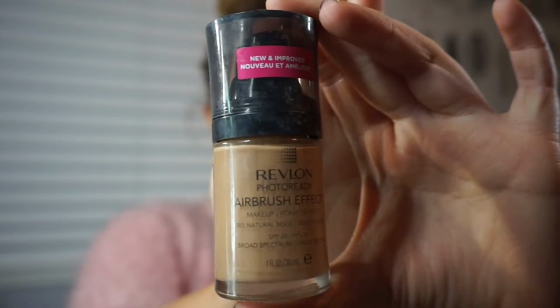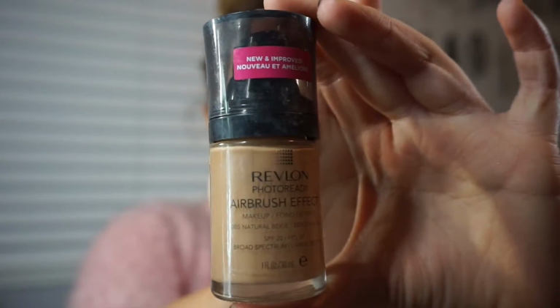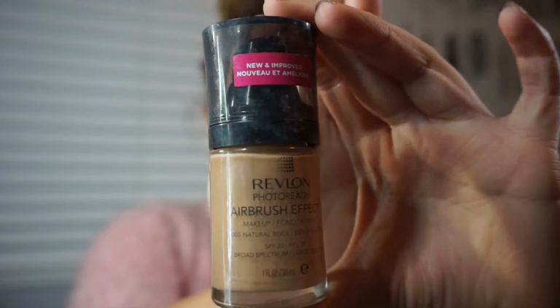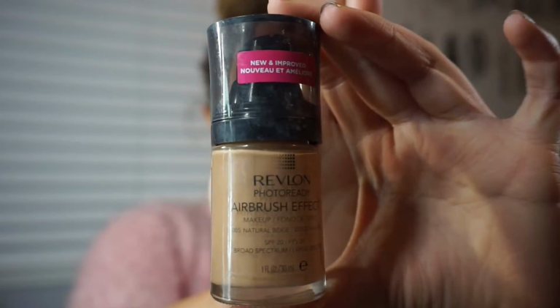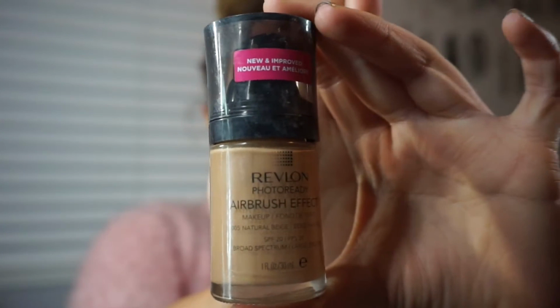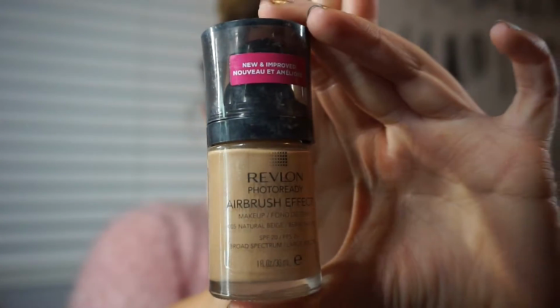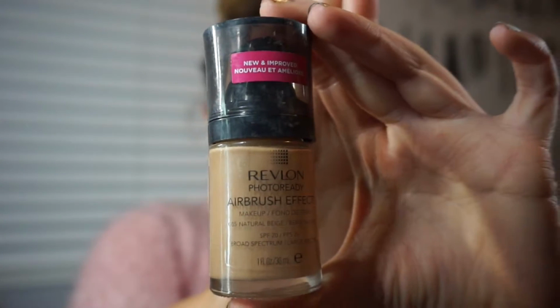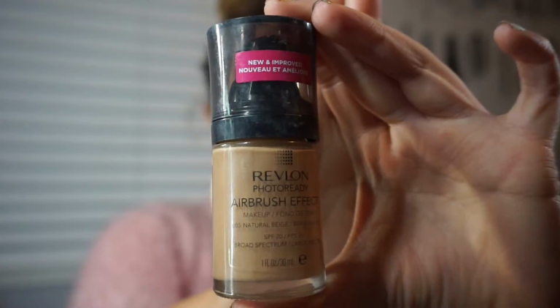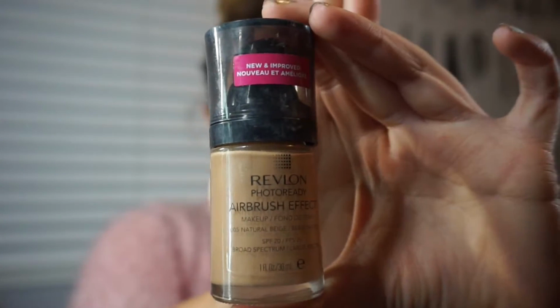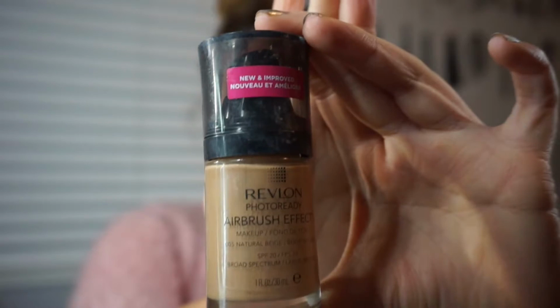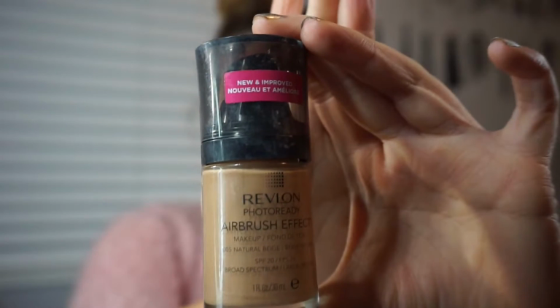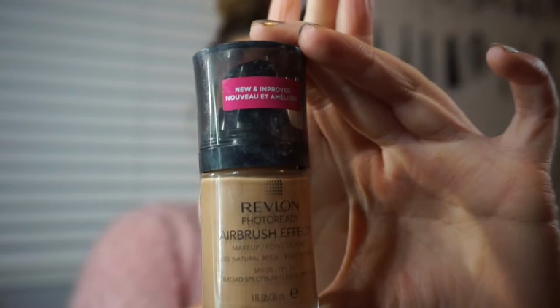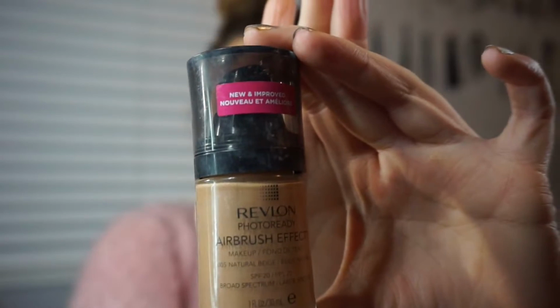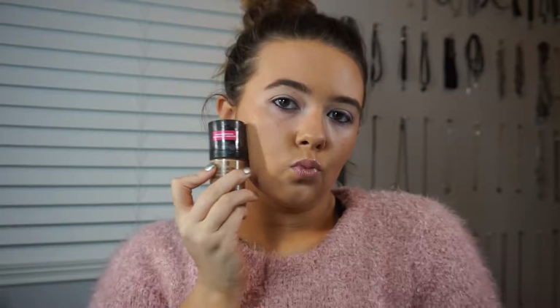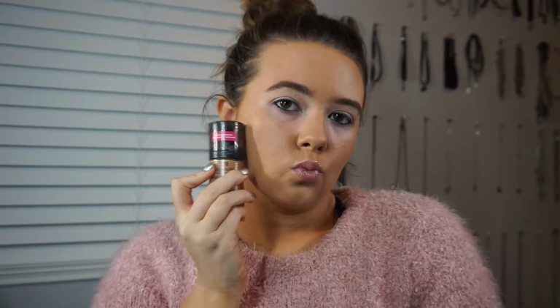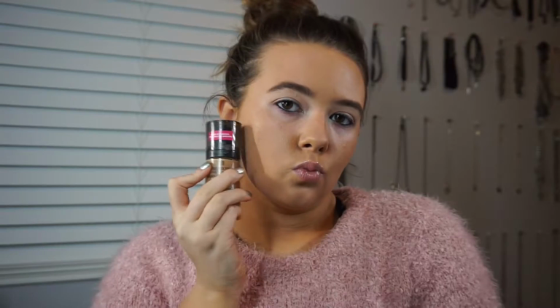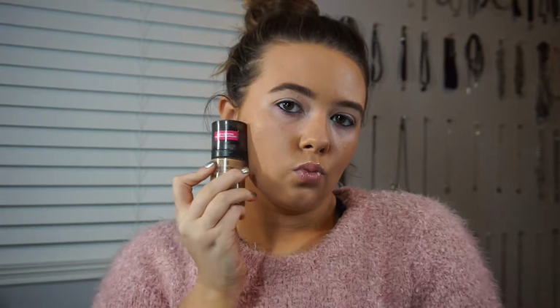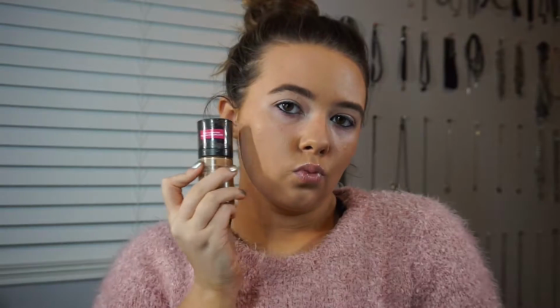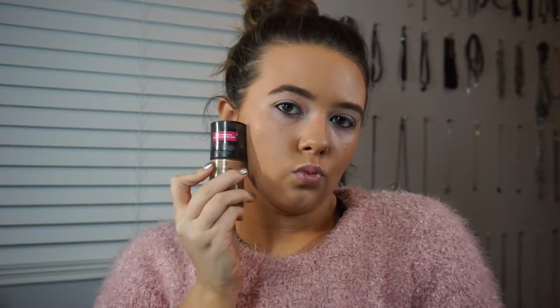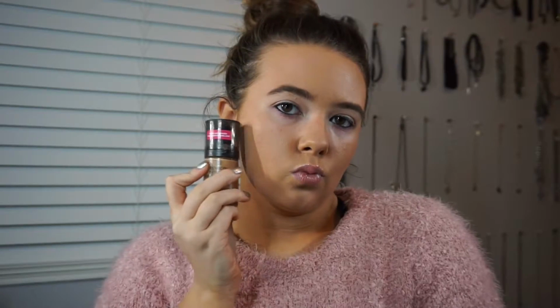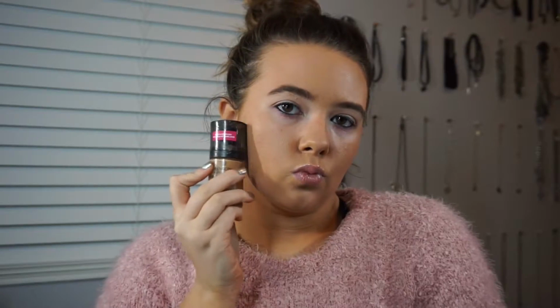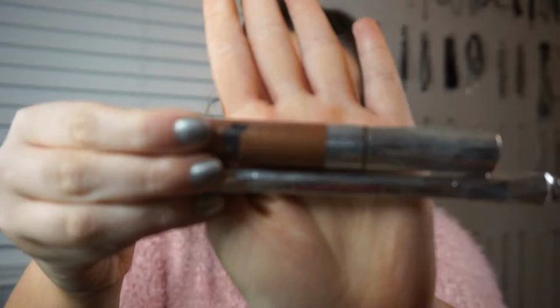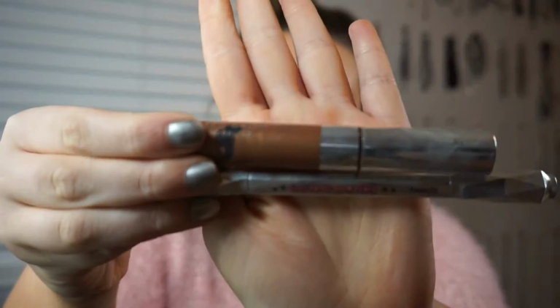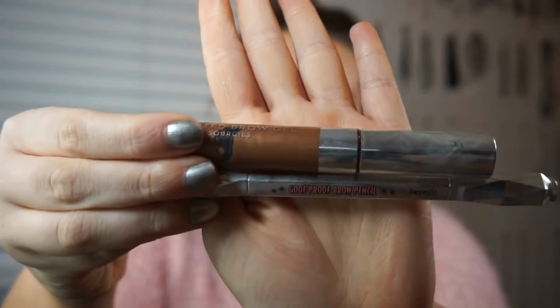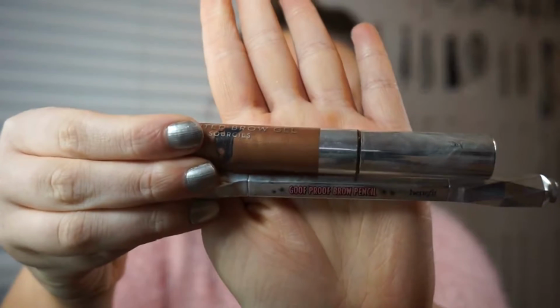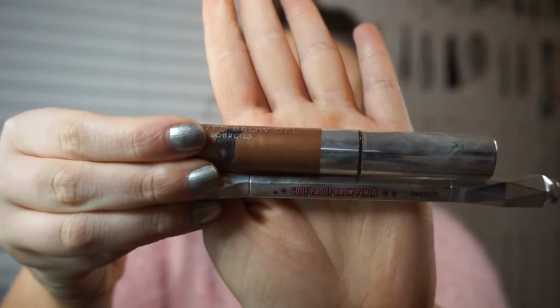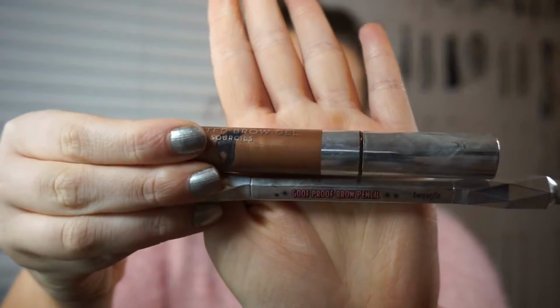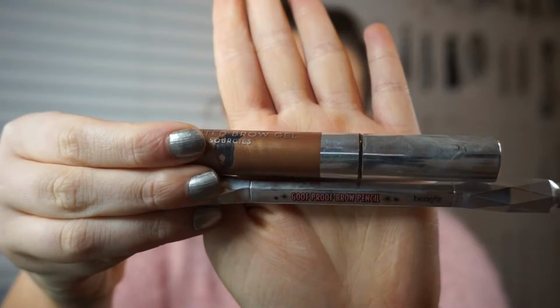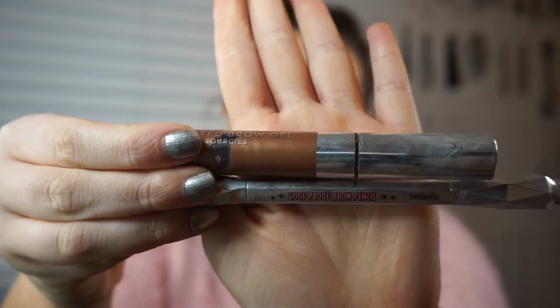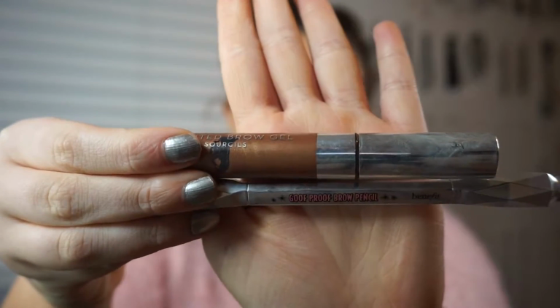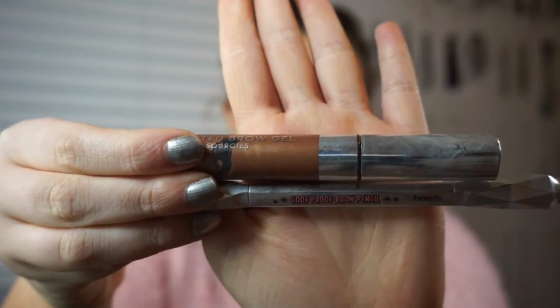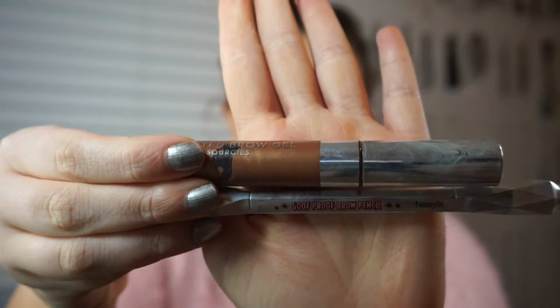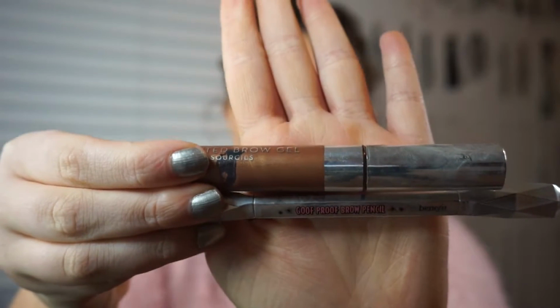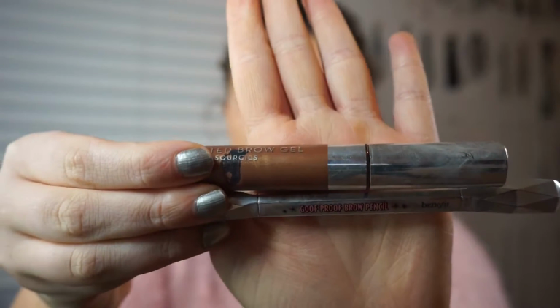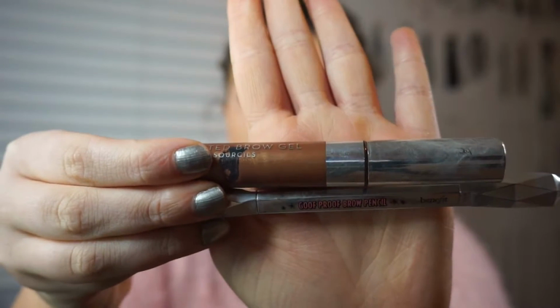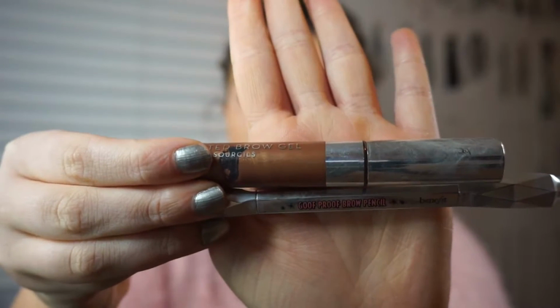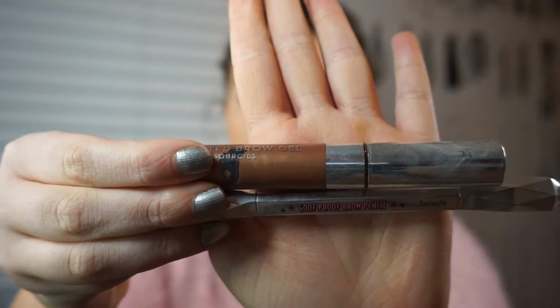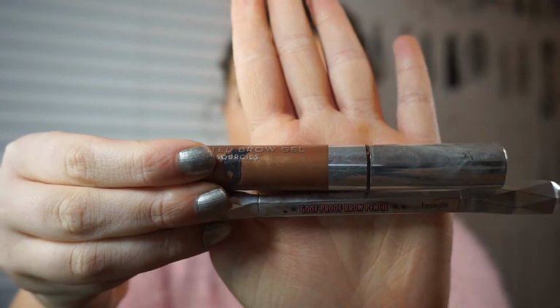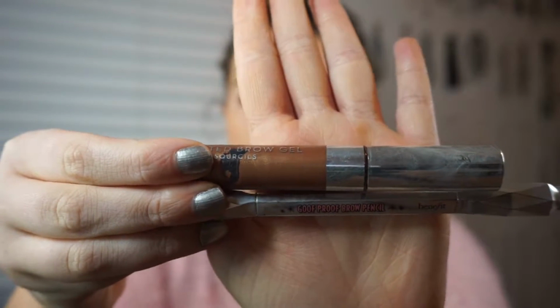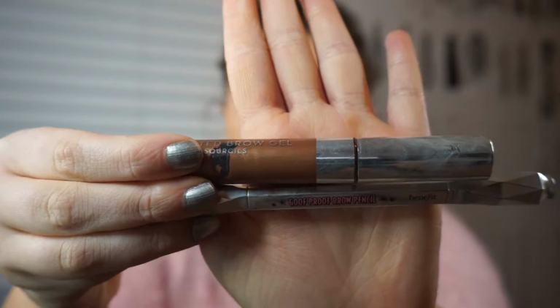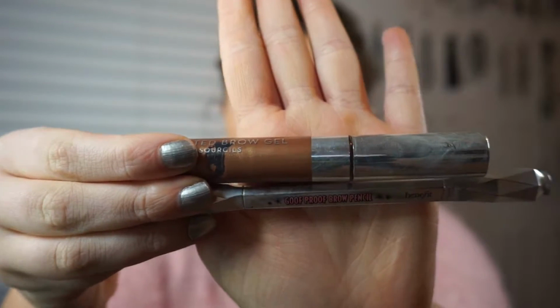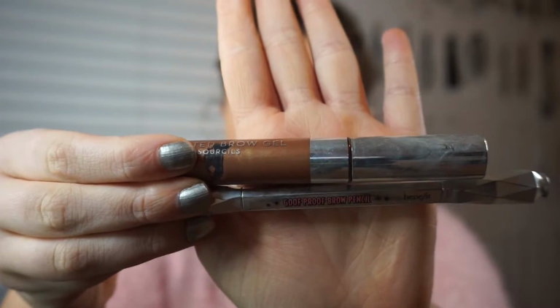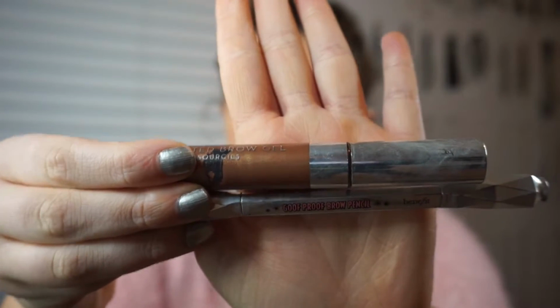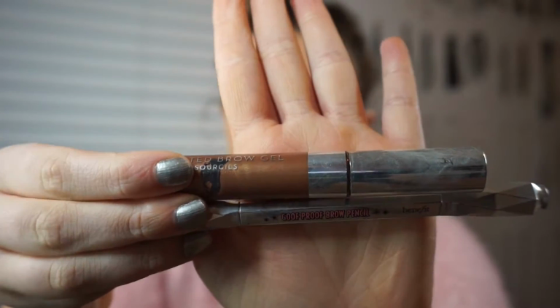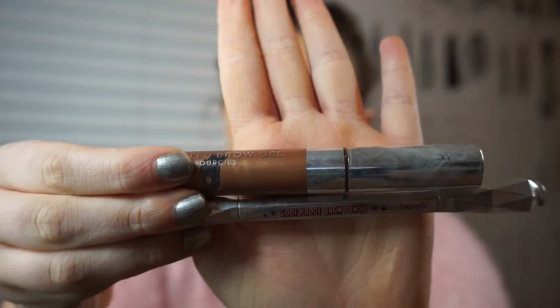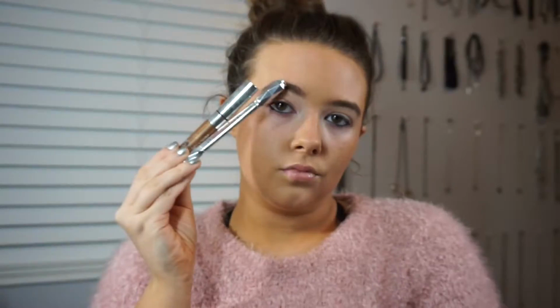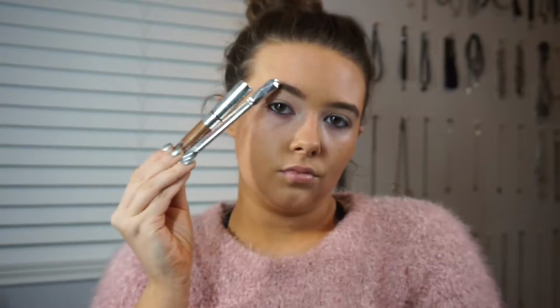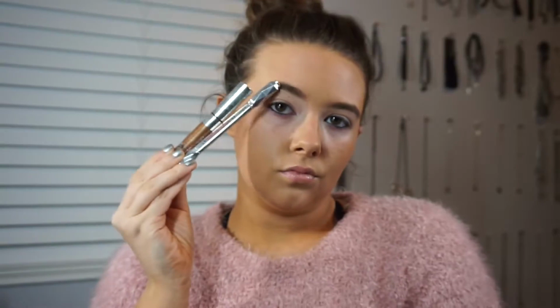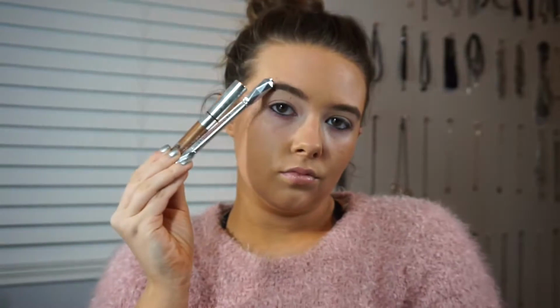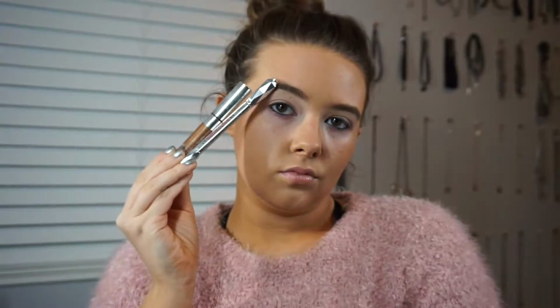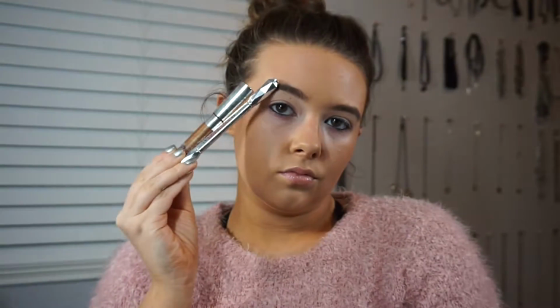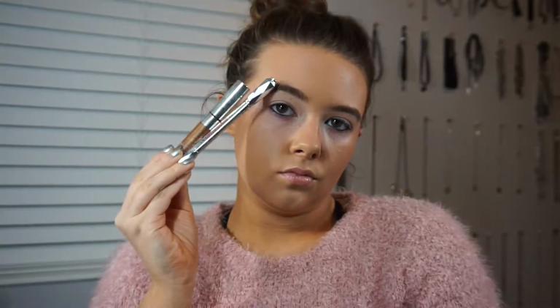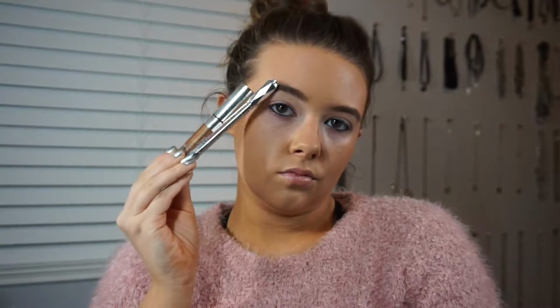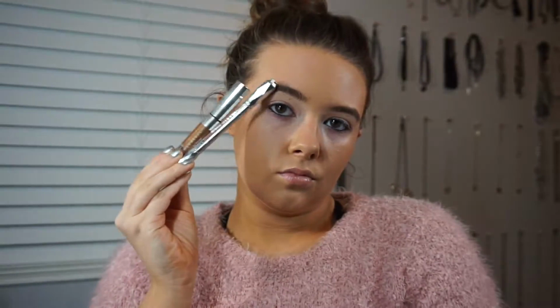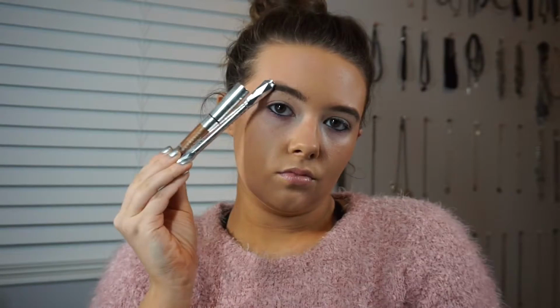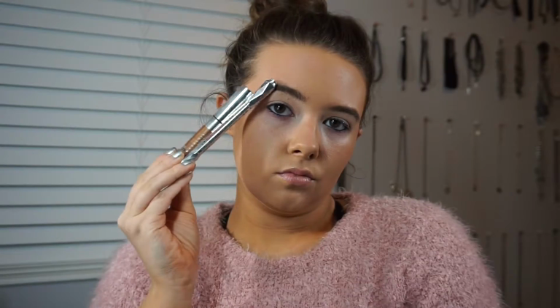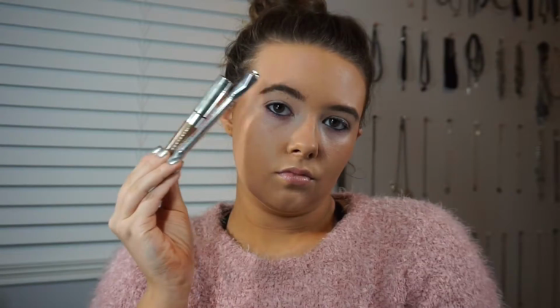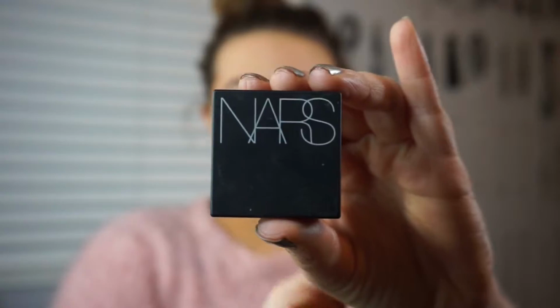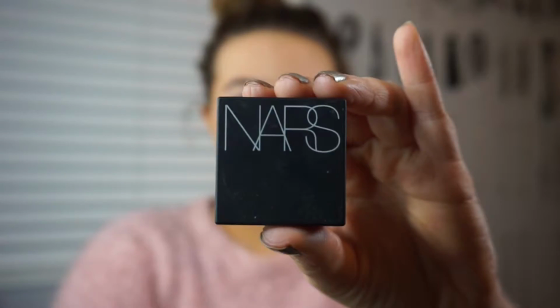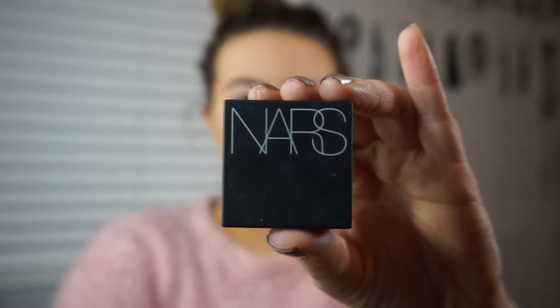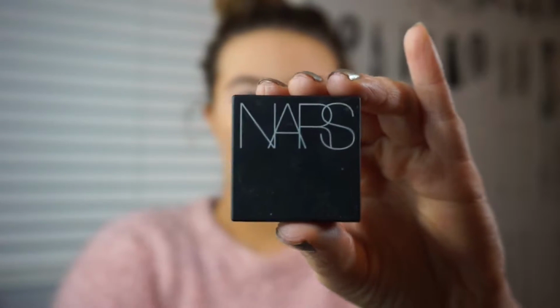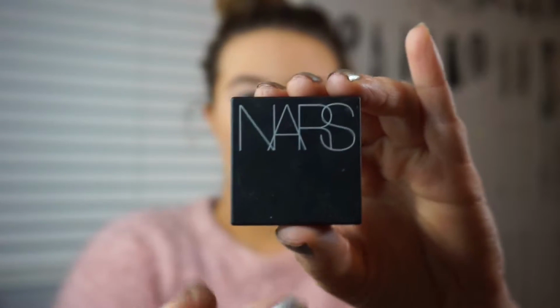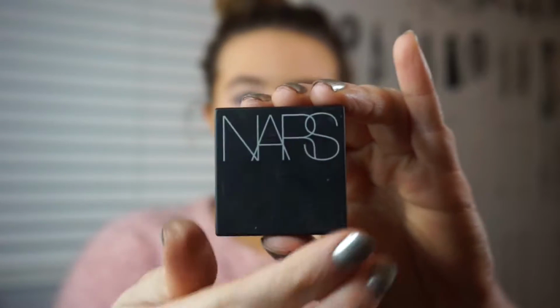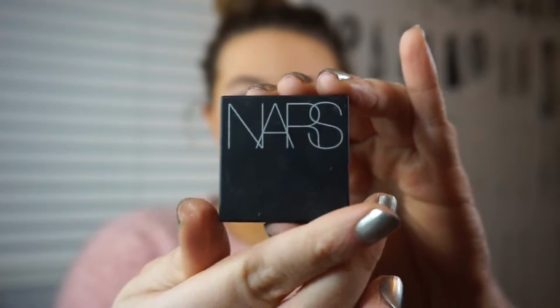I'm starting off with the Revlon Photo Ready Airbrush Effect Foundation. Then I'm going in with my Benefit Goof Proof Brow Pencil and ABH Tinted Brow Gel.